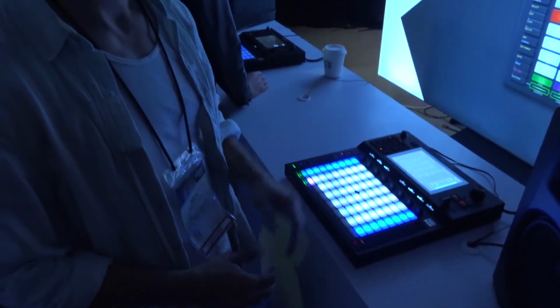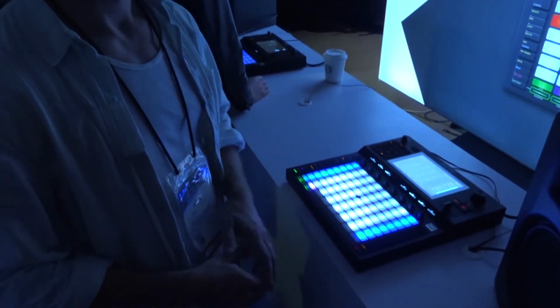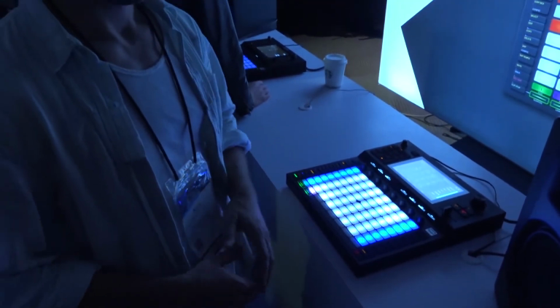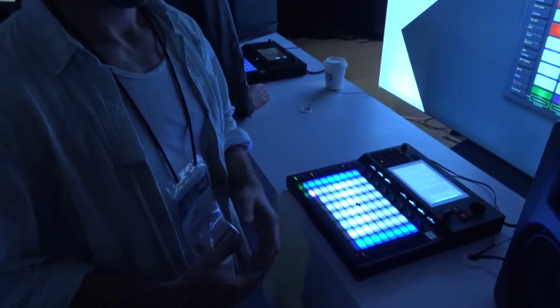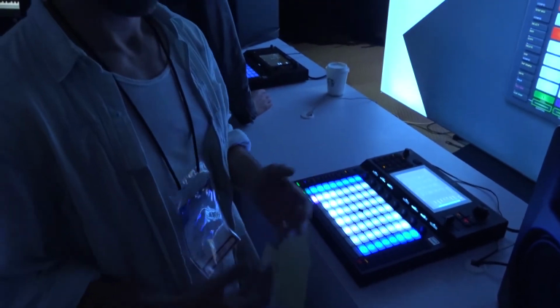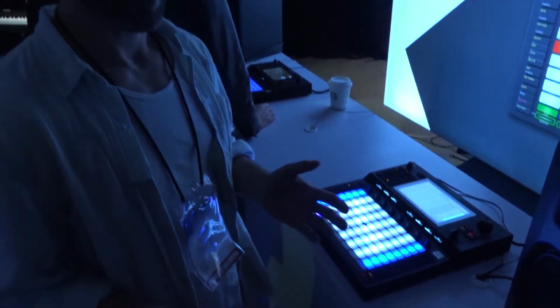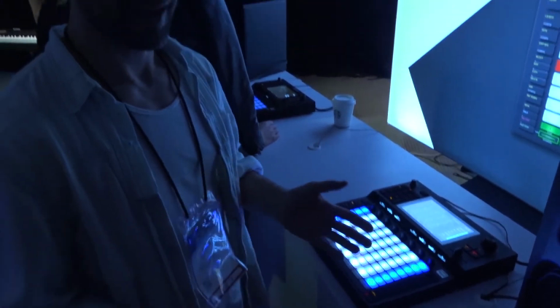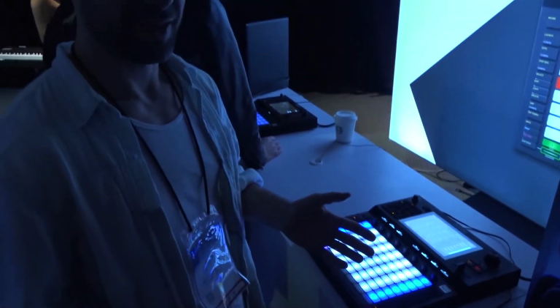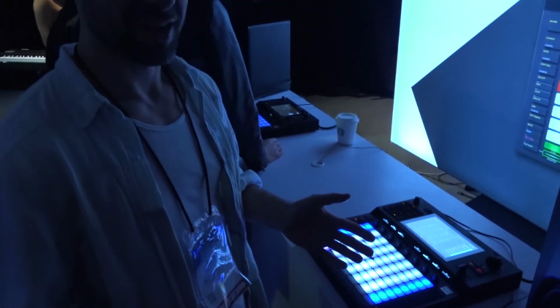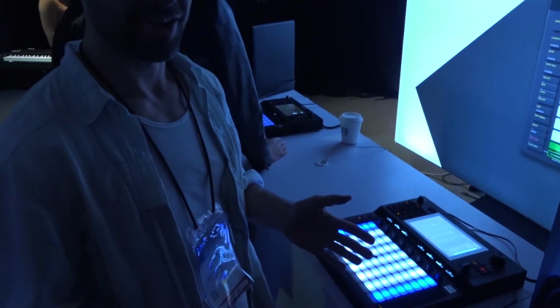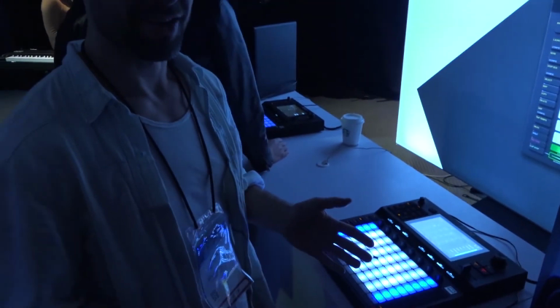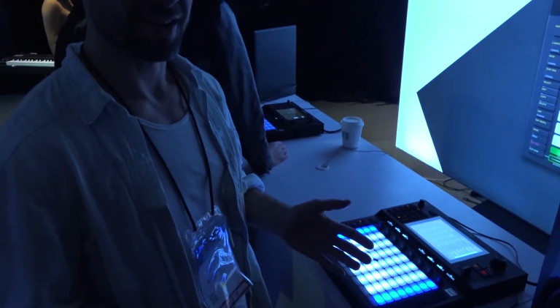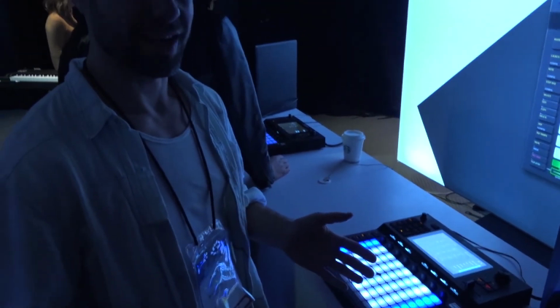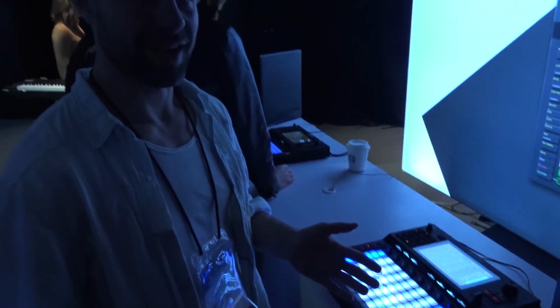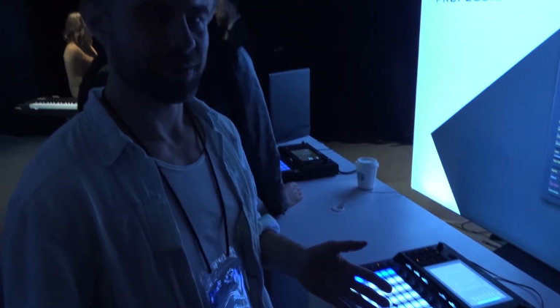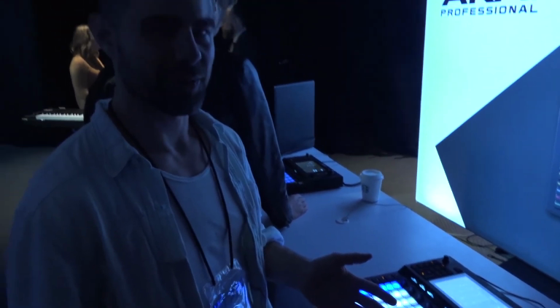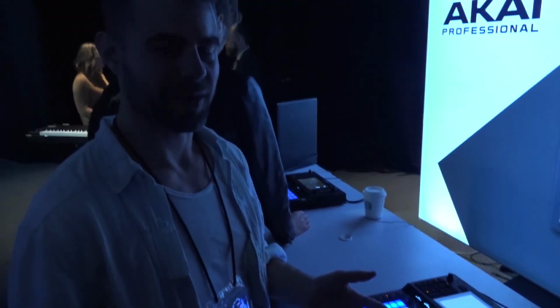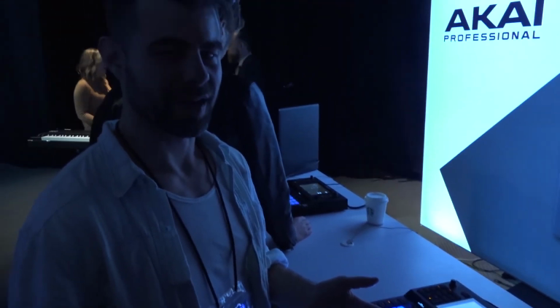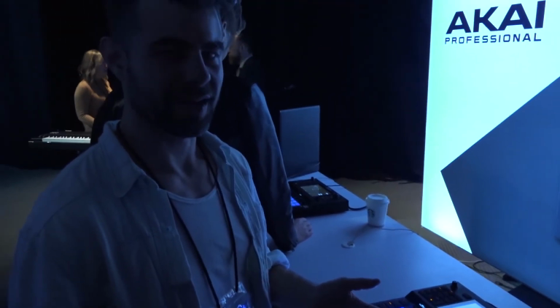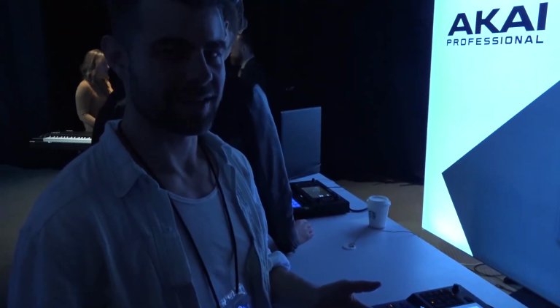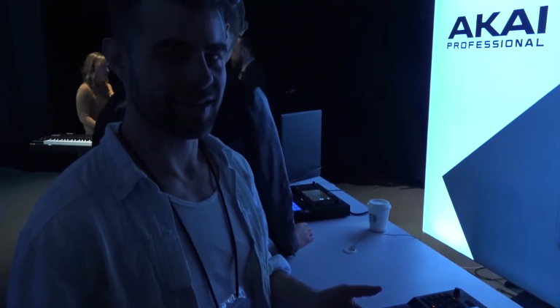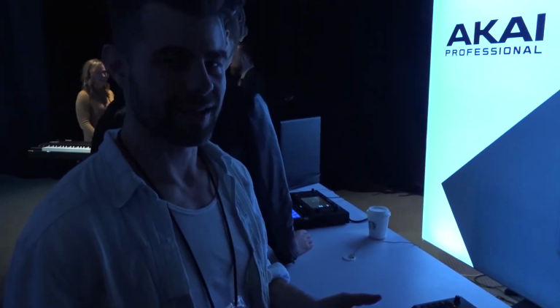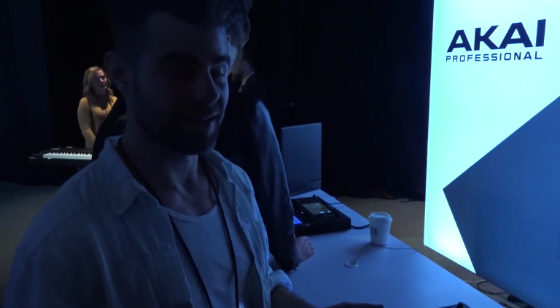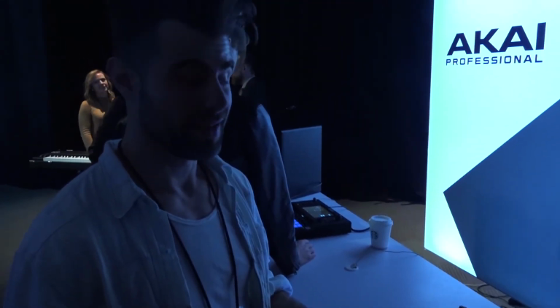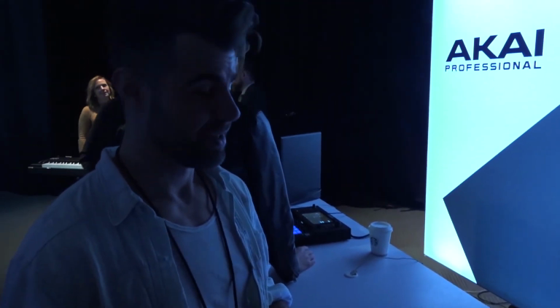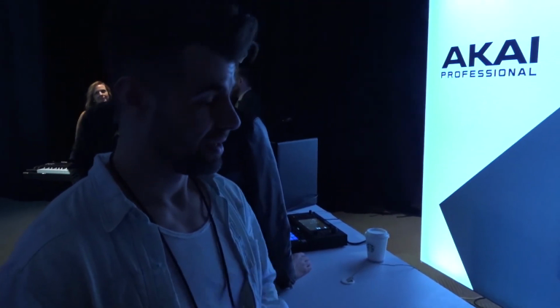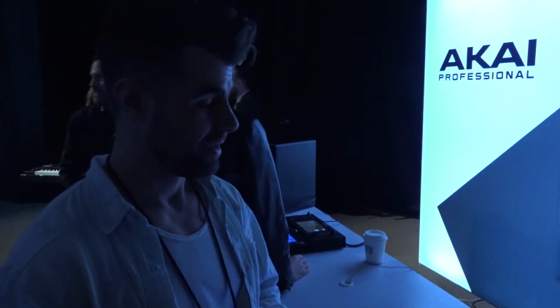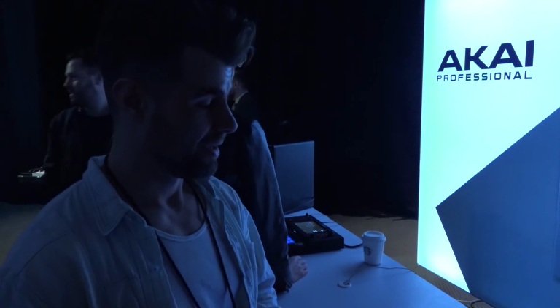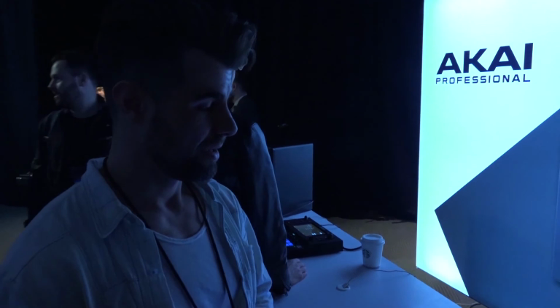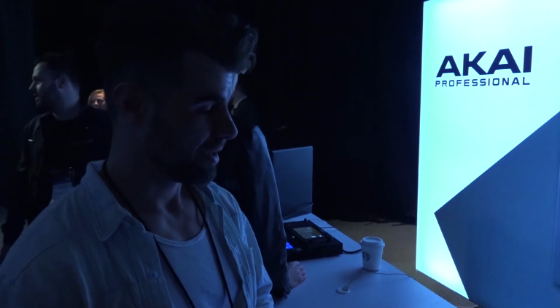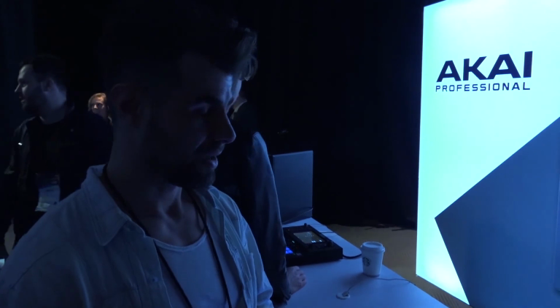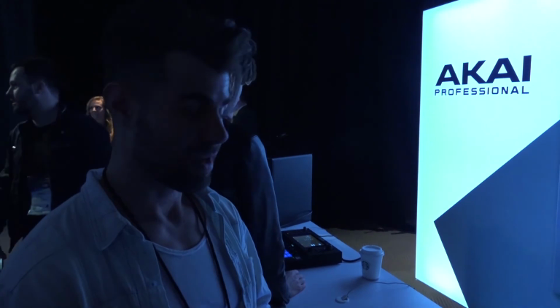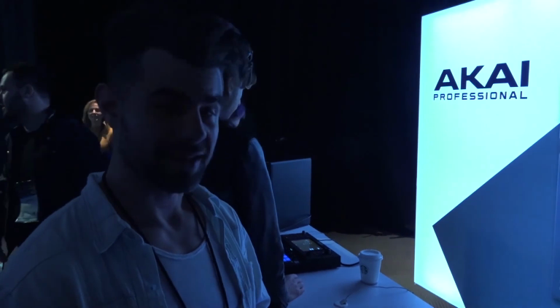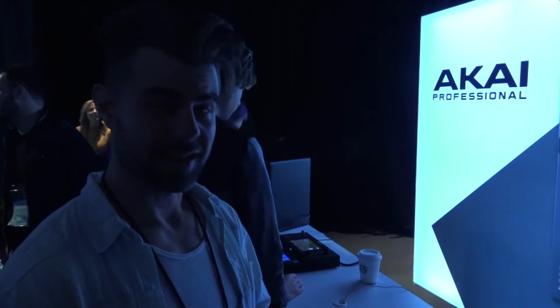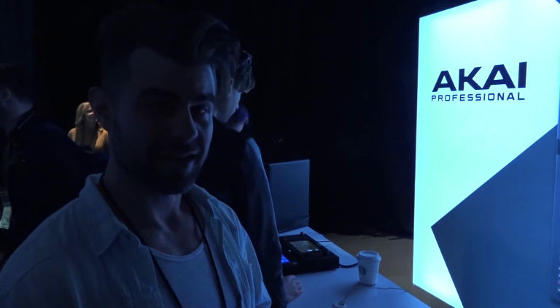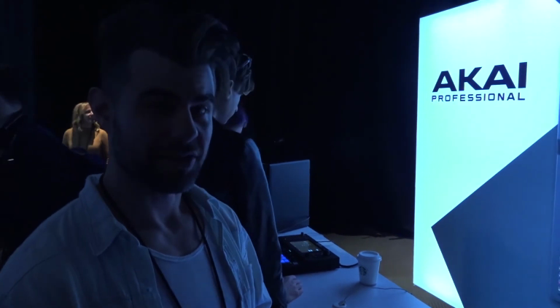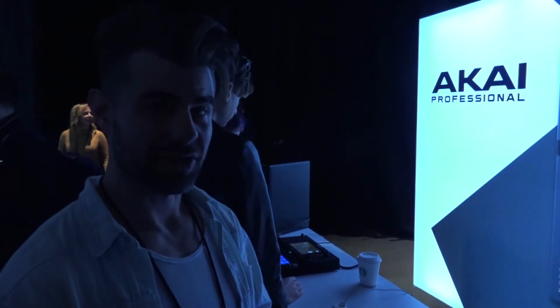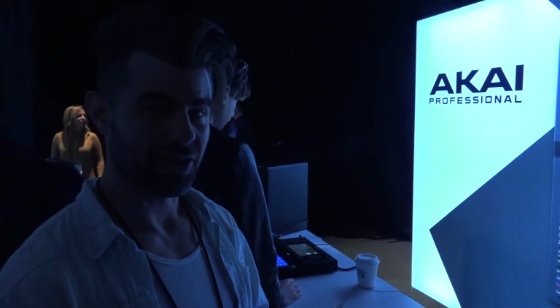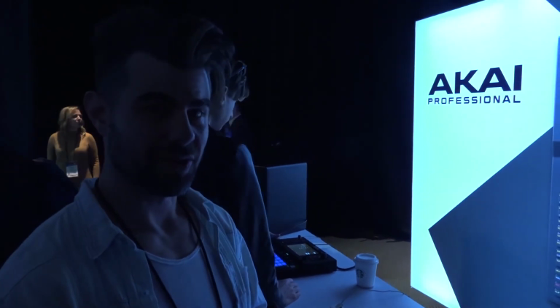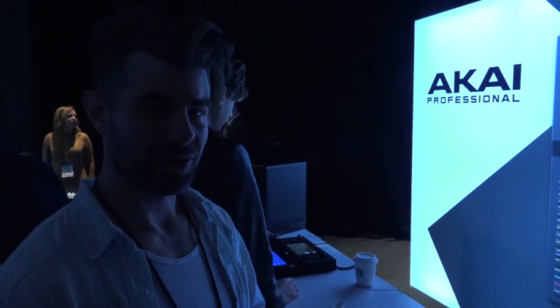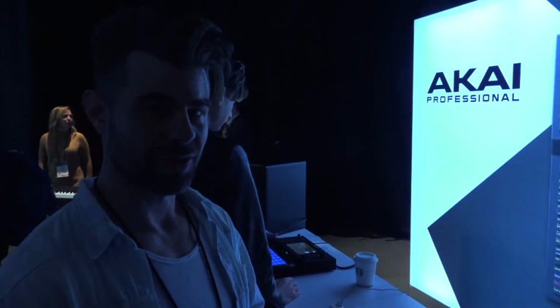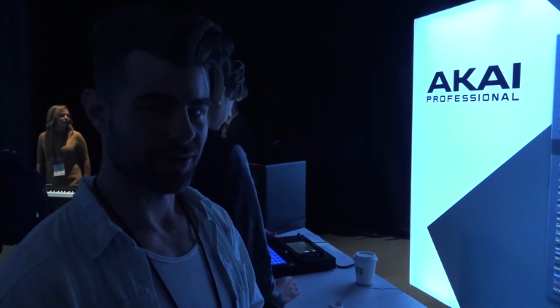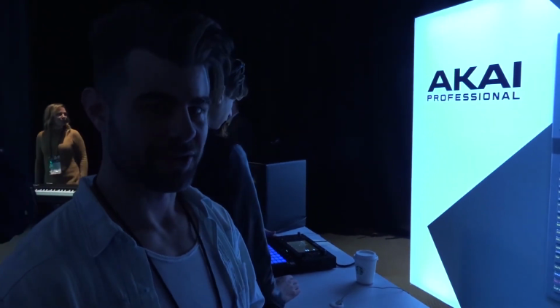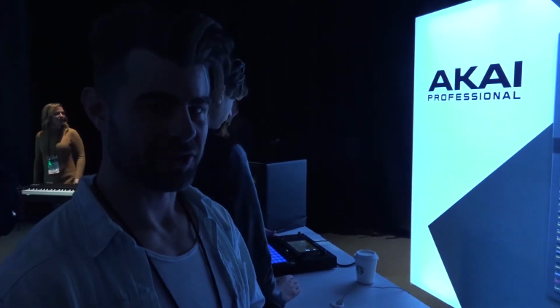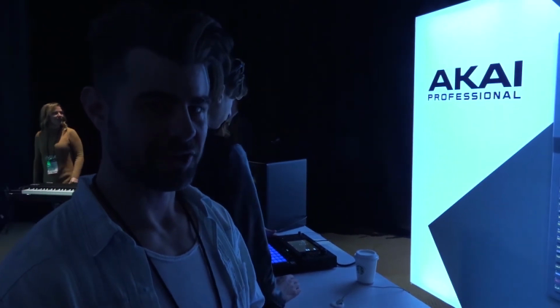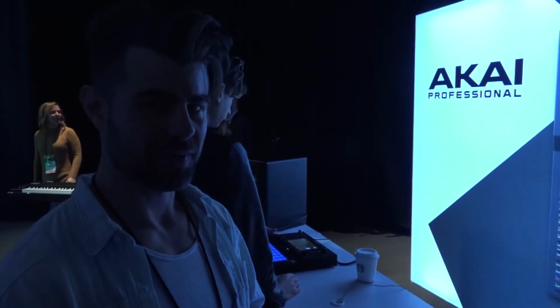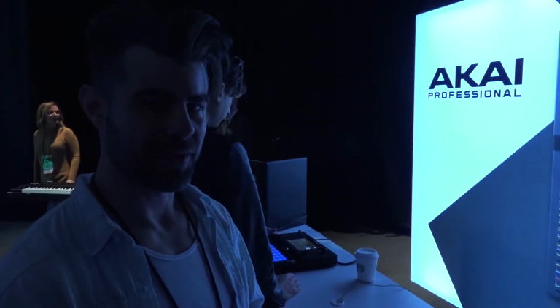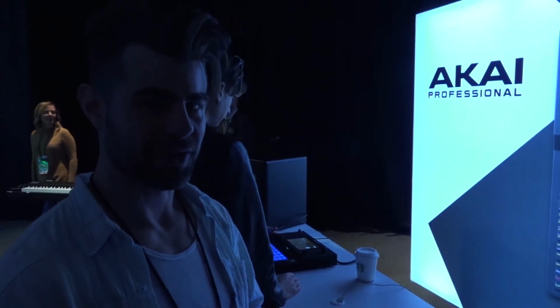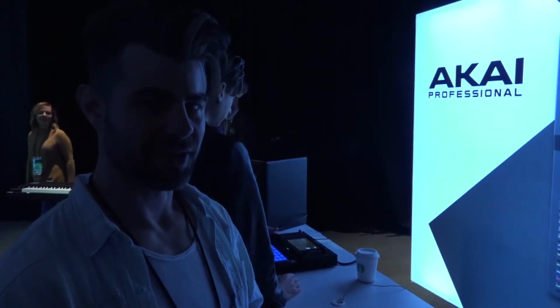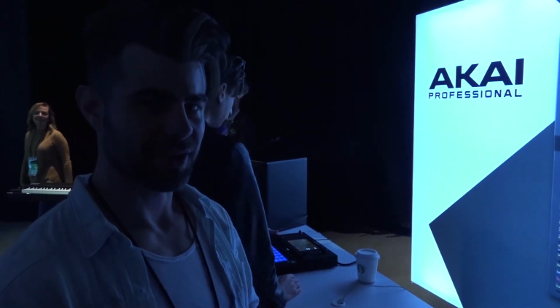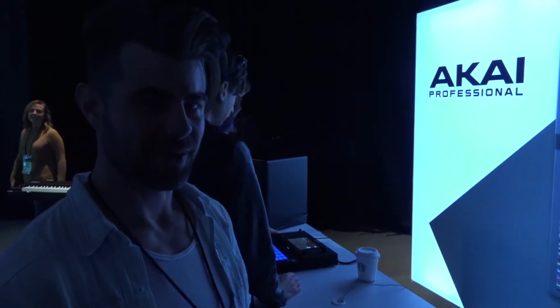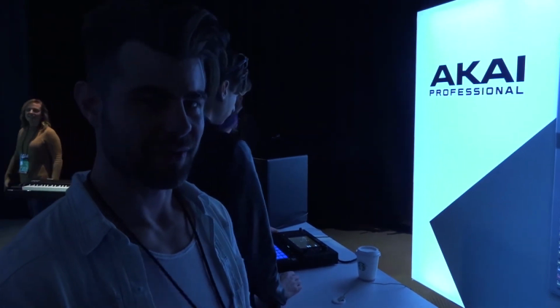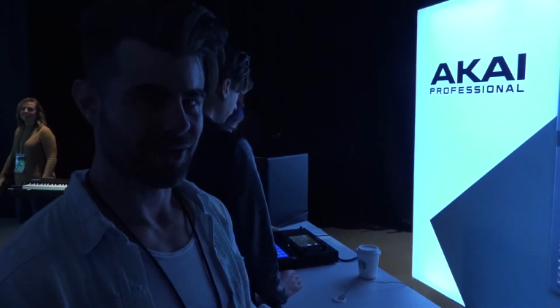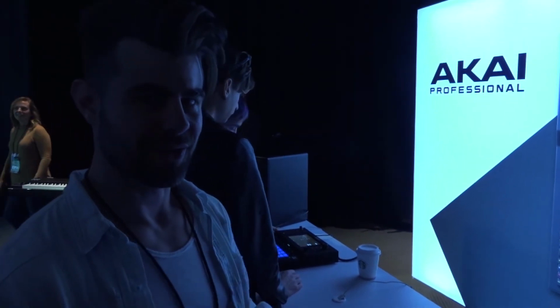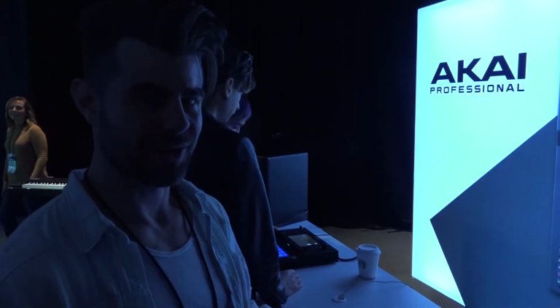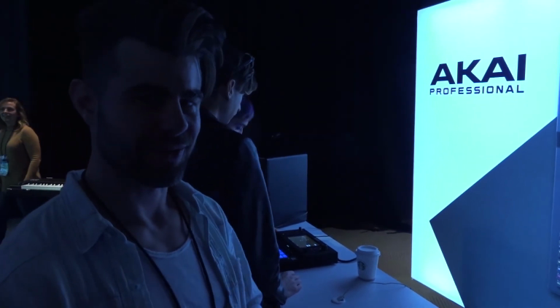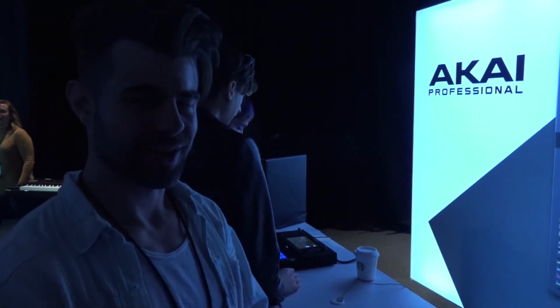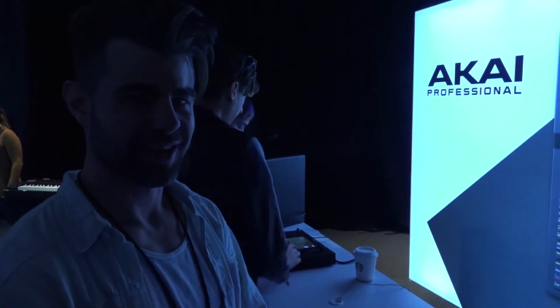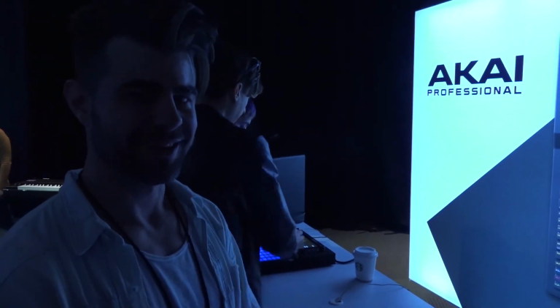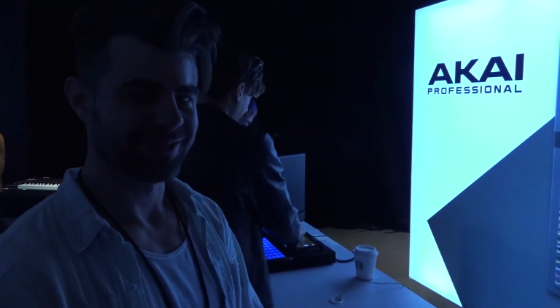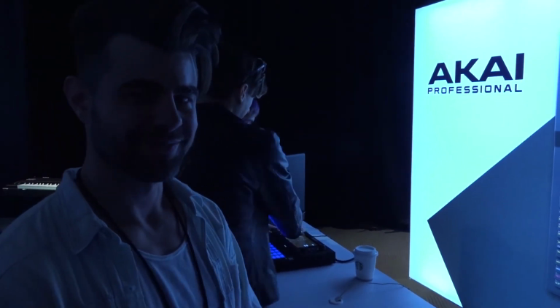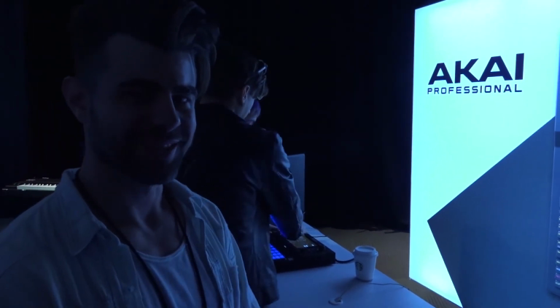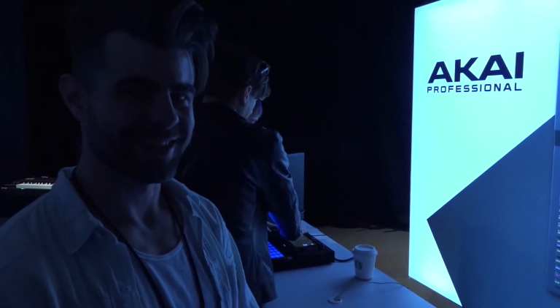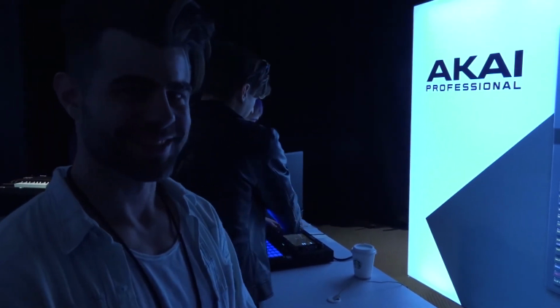Again, here at NAMM 2019 — contact your local distributor, you can get one of your own right now. Thanks.